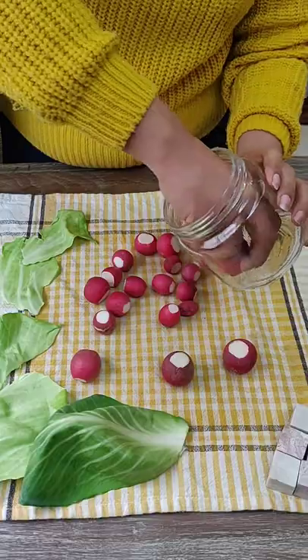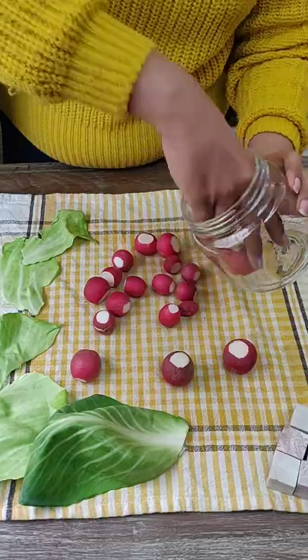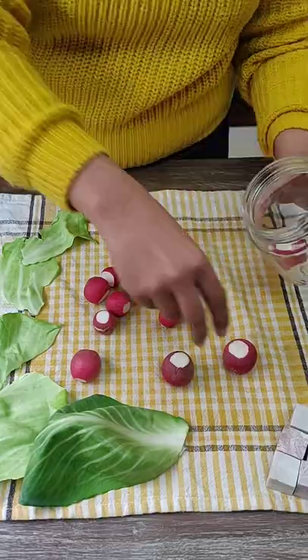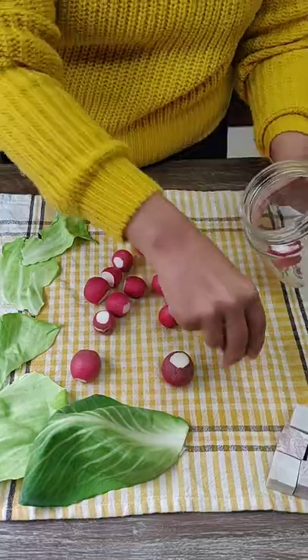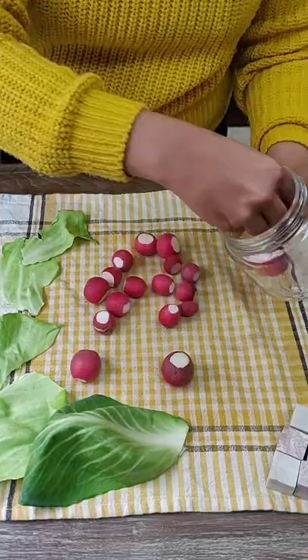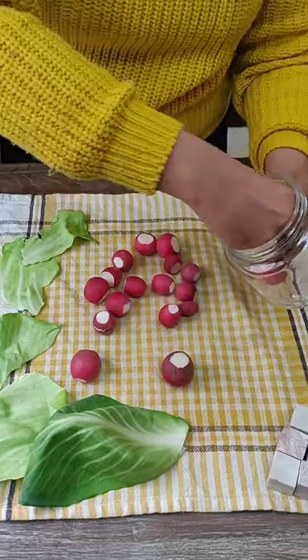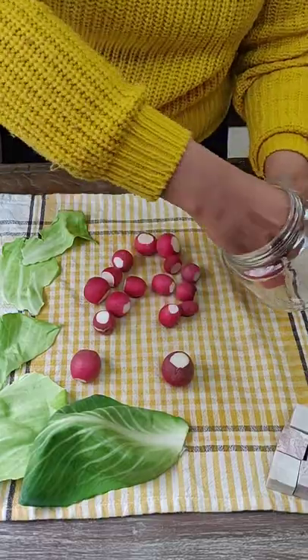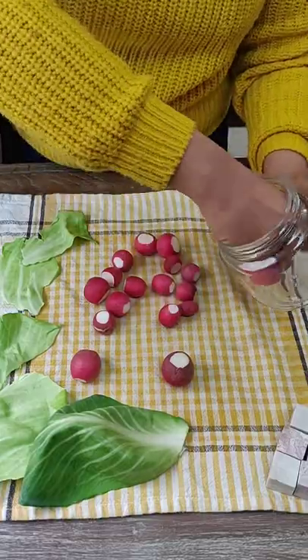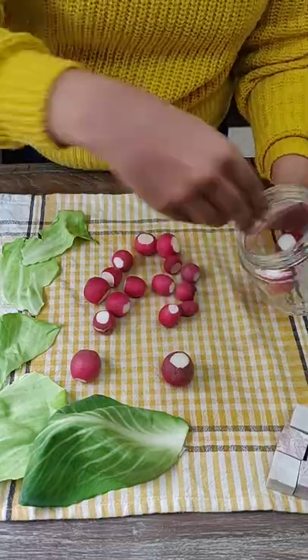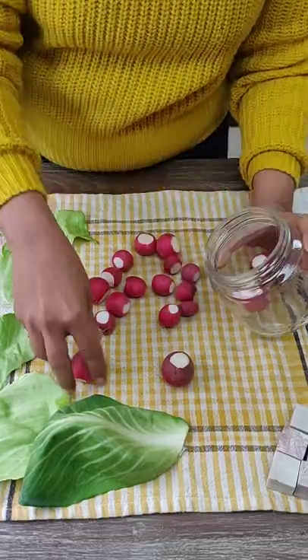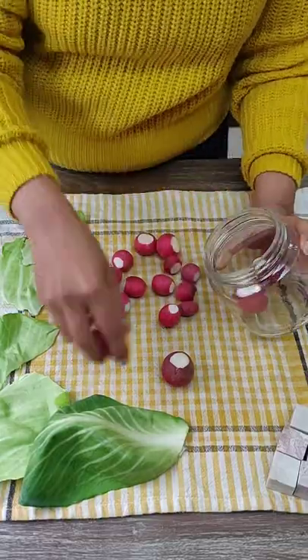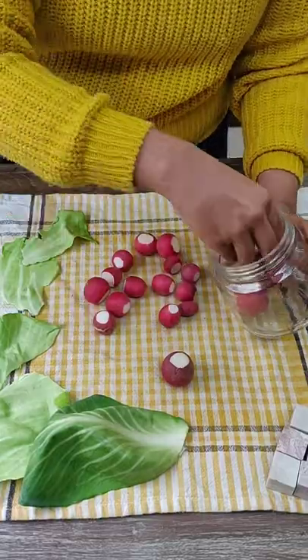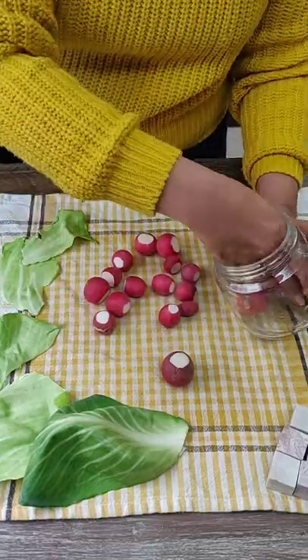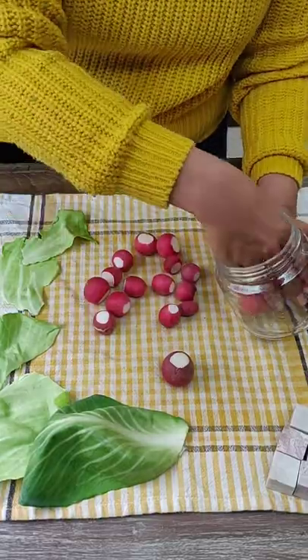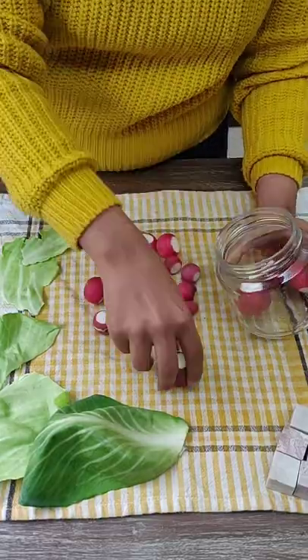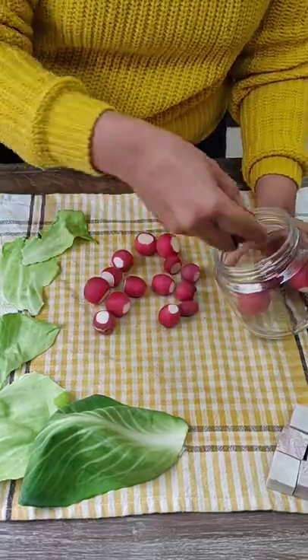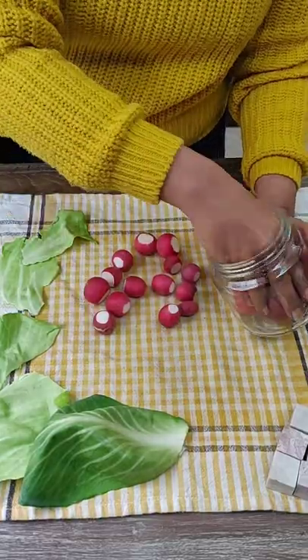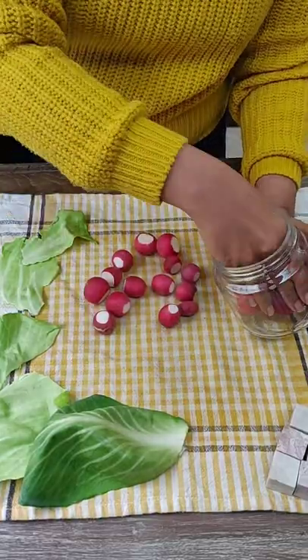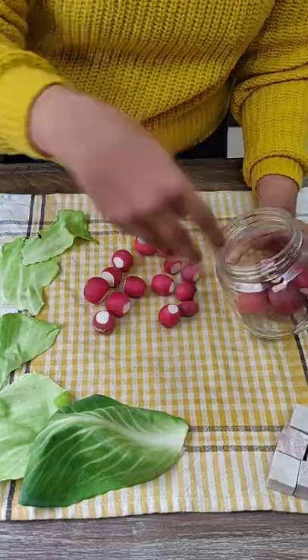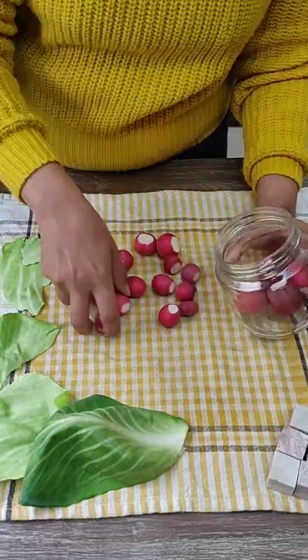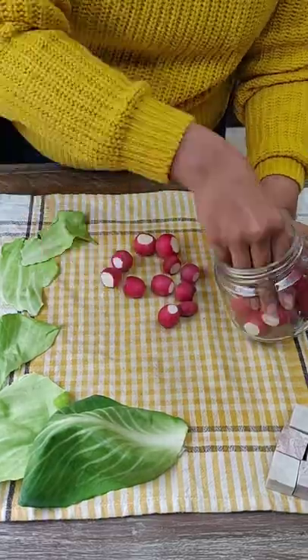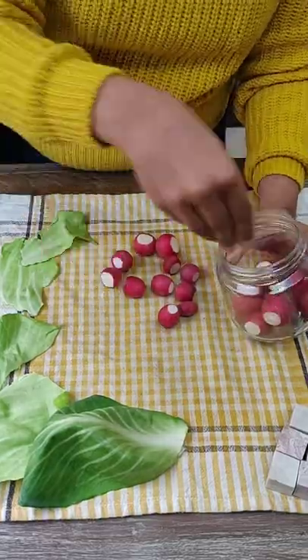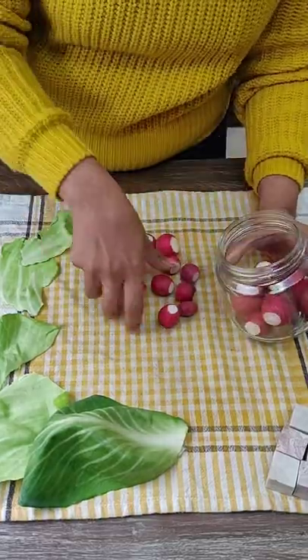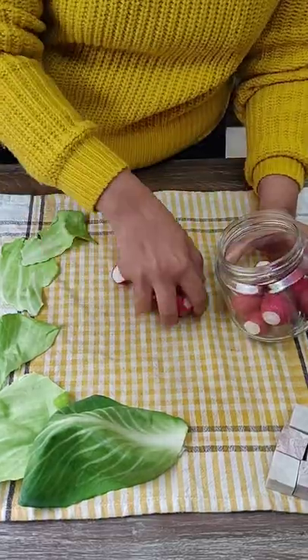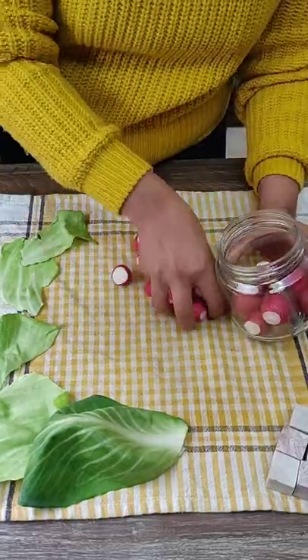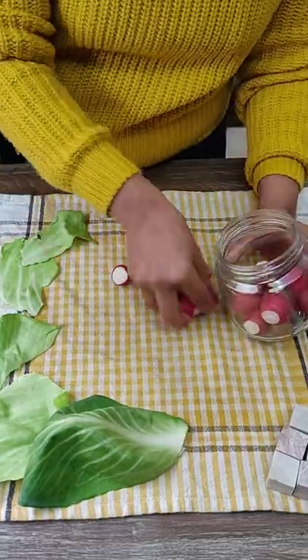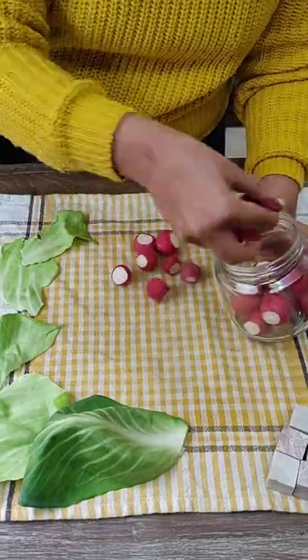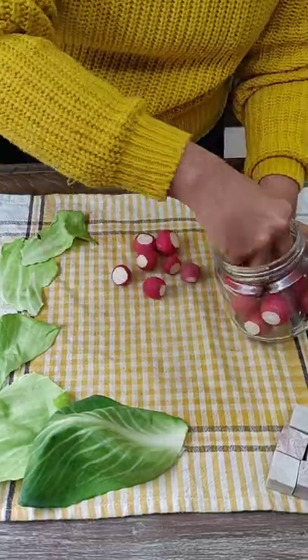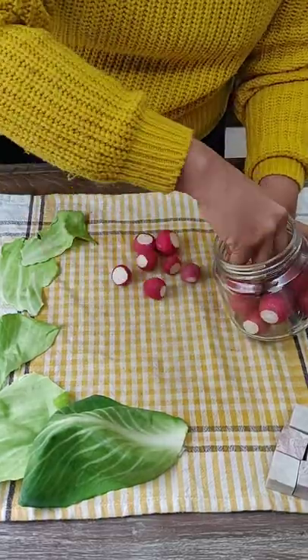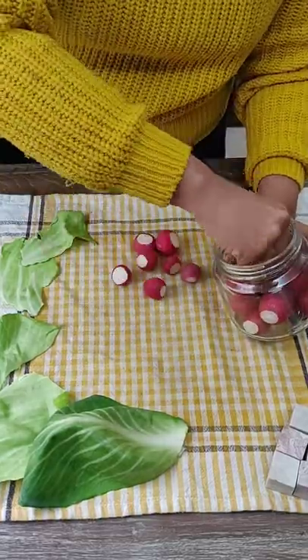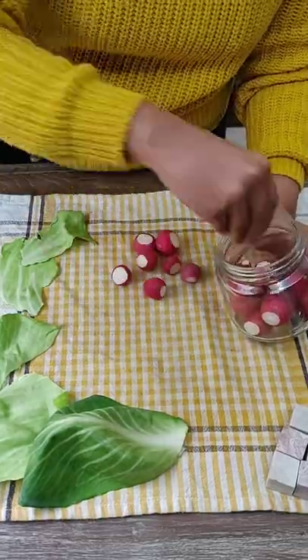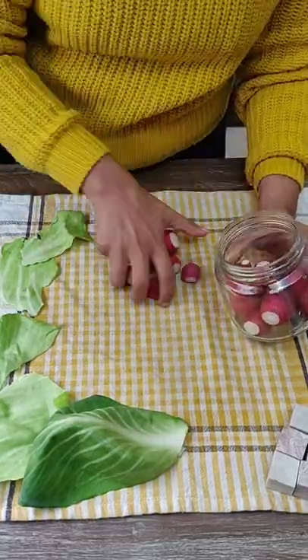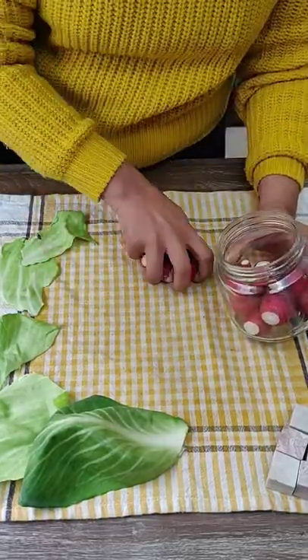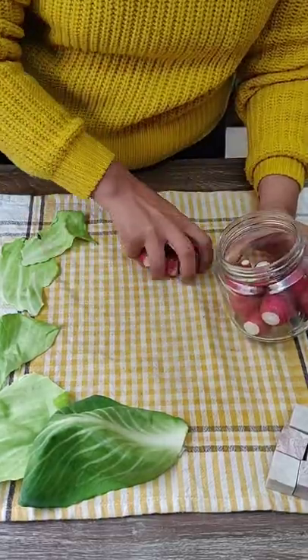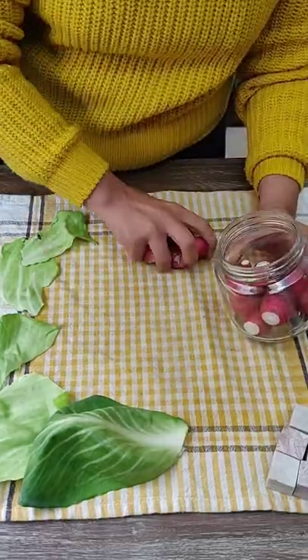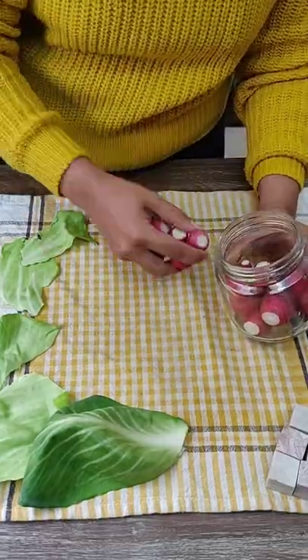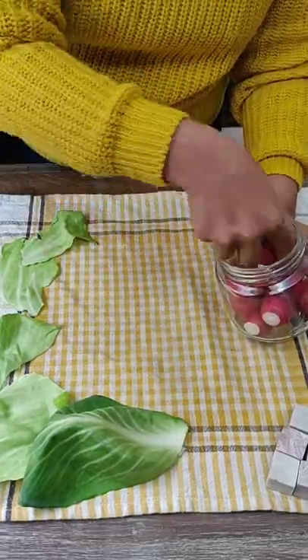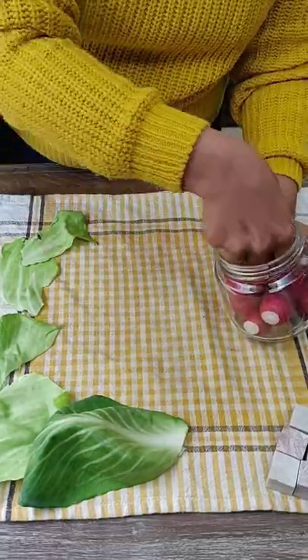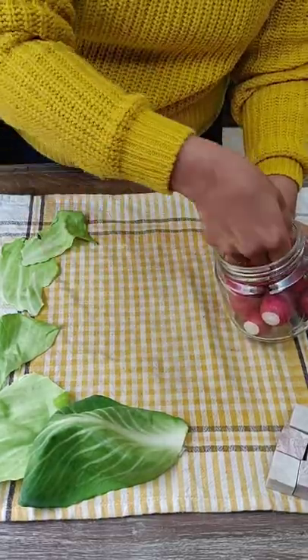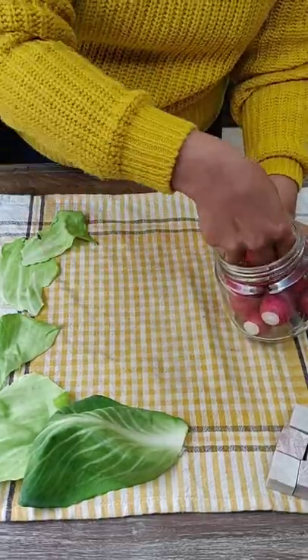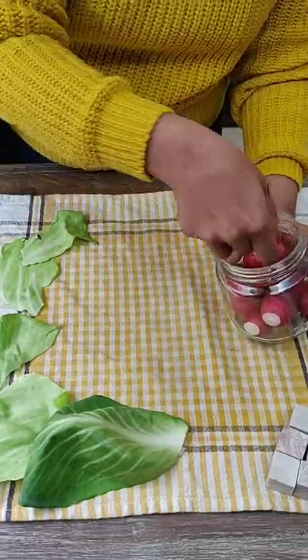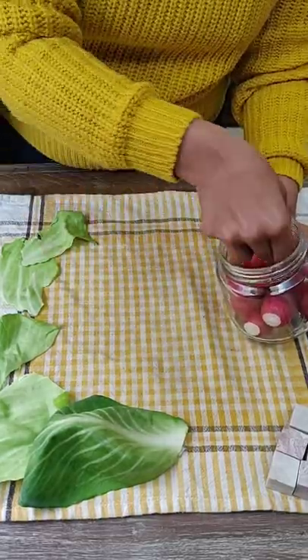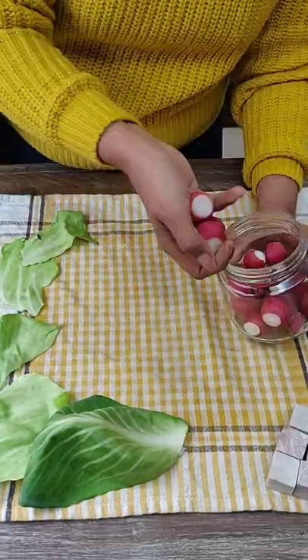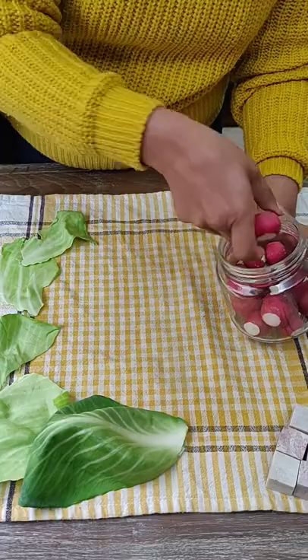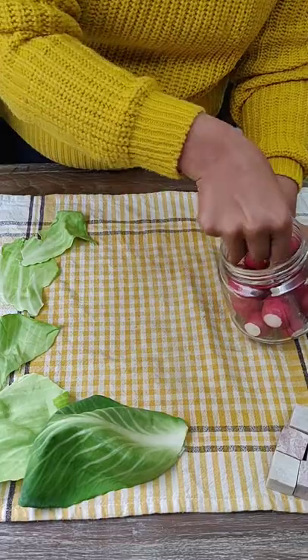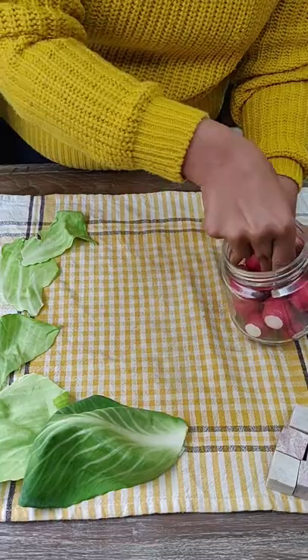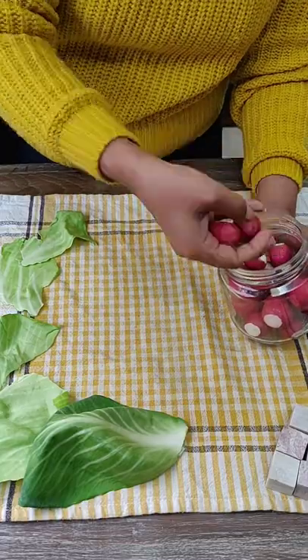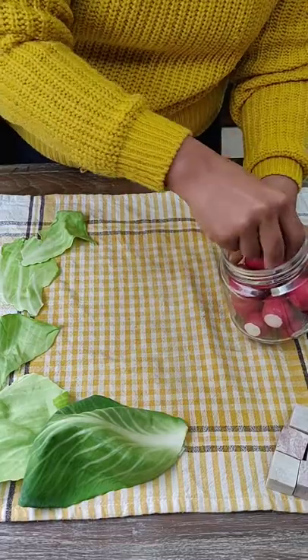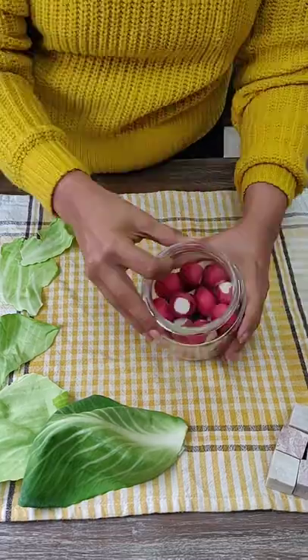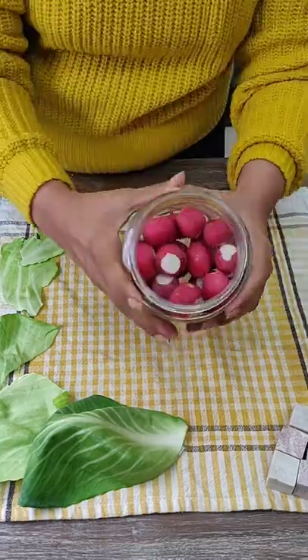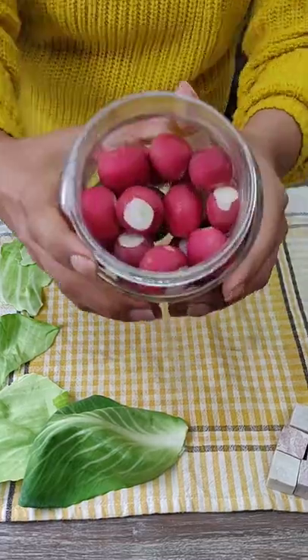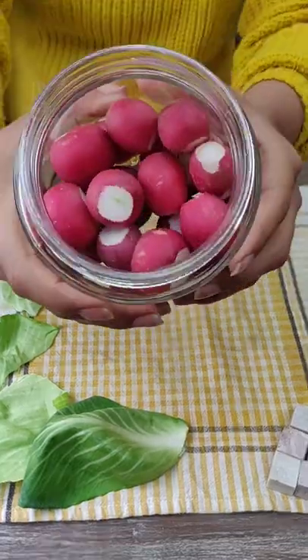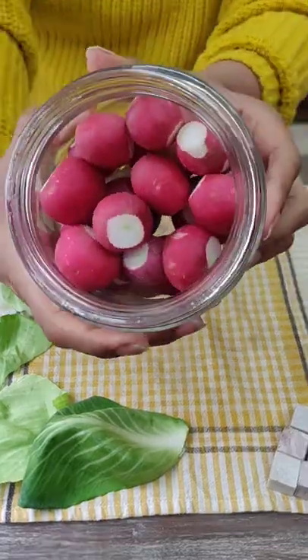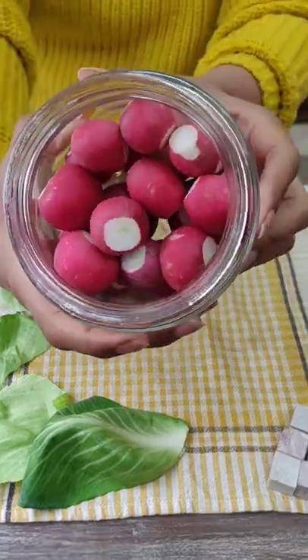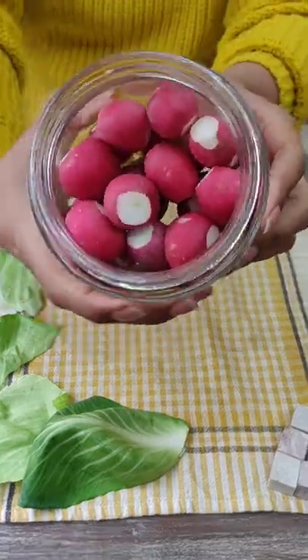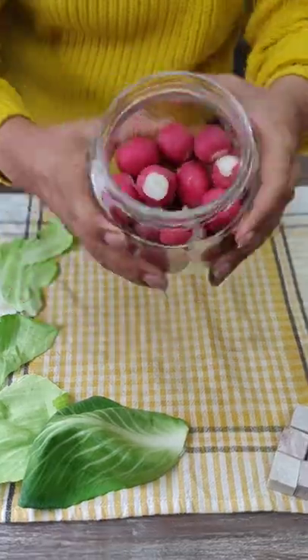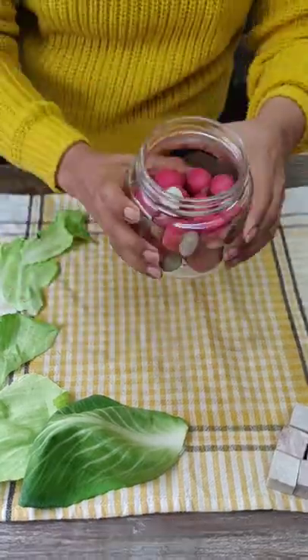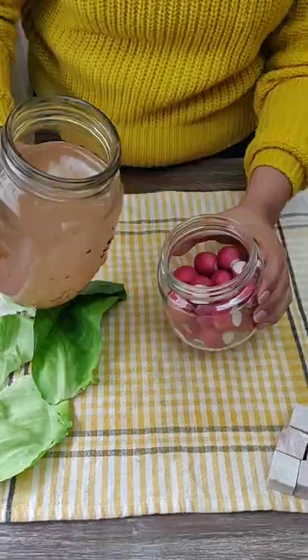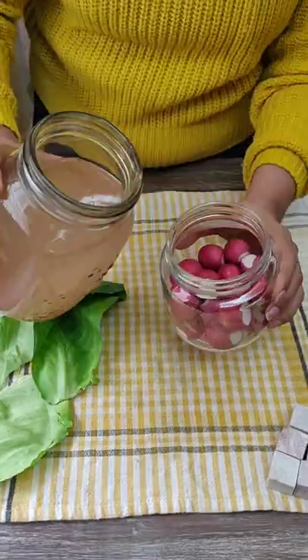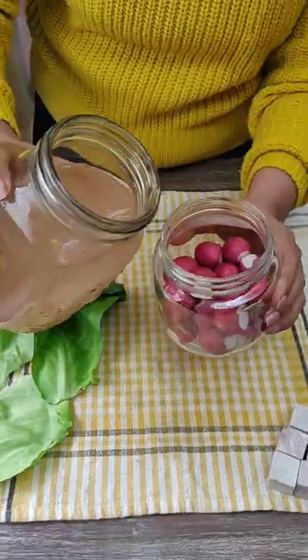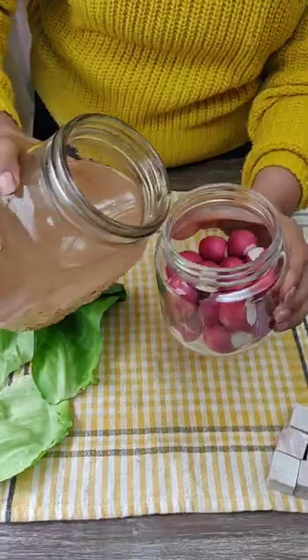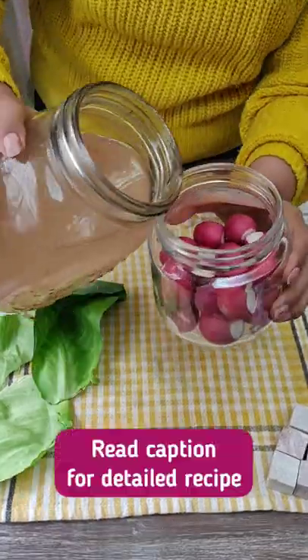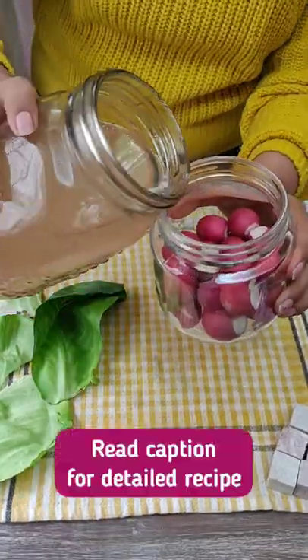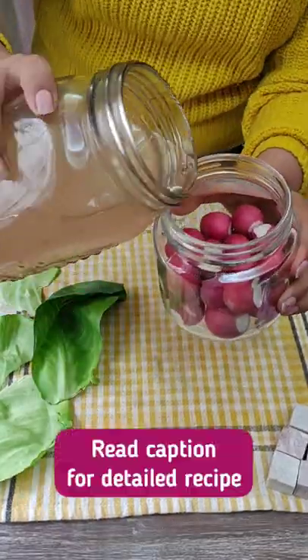Tightly pack the radish in the glass jar. Fit as many as you can, but just make sure that the top 1 inch is empty.